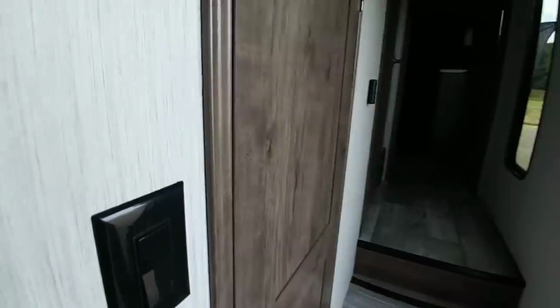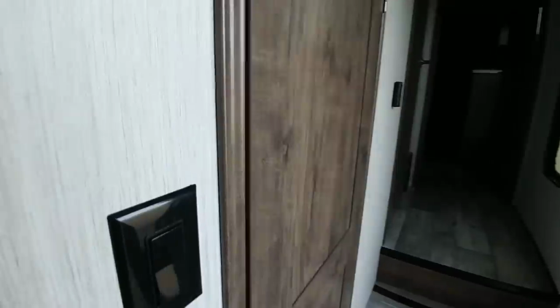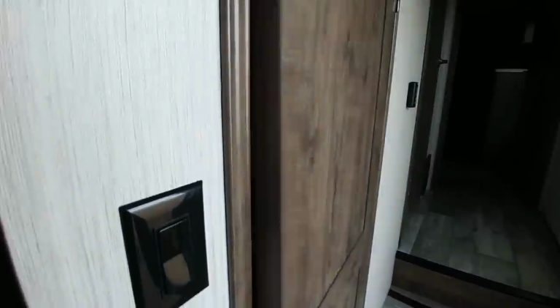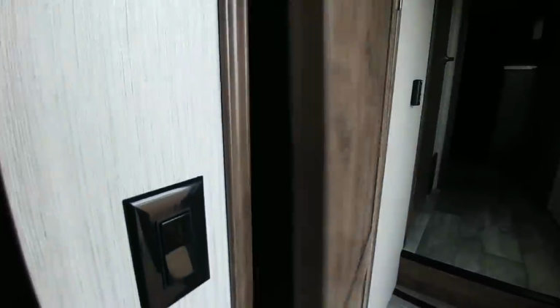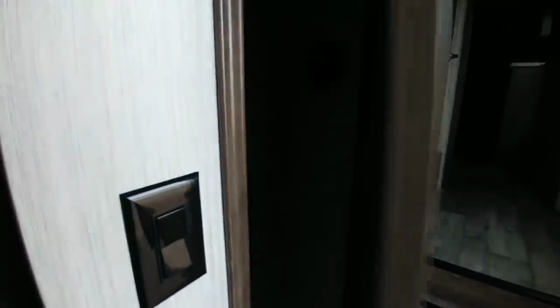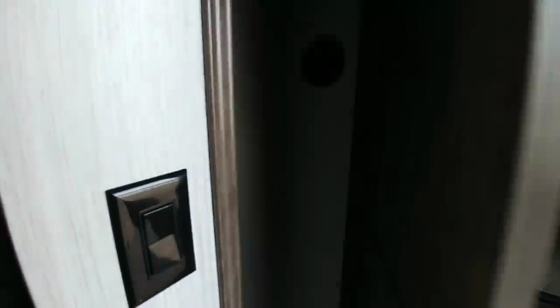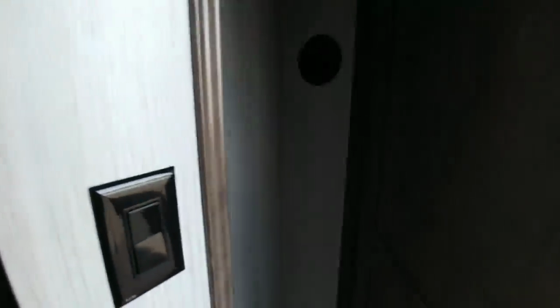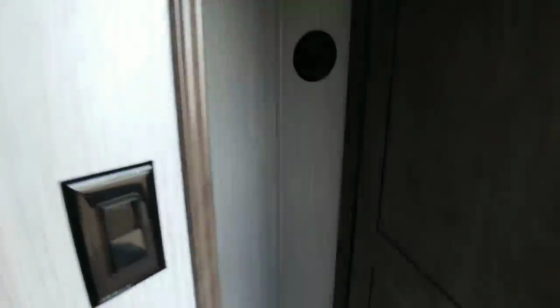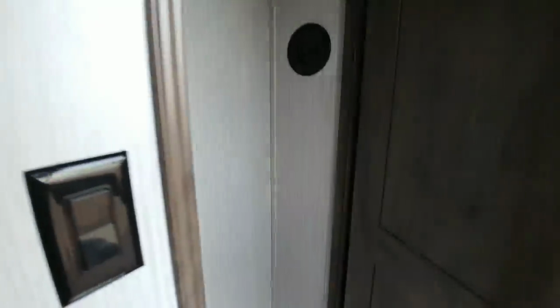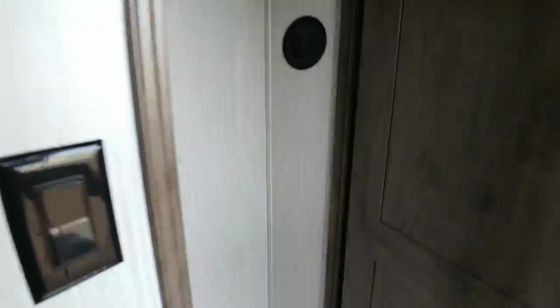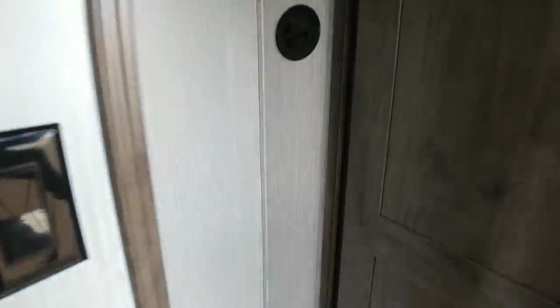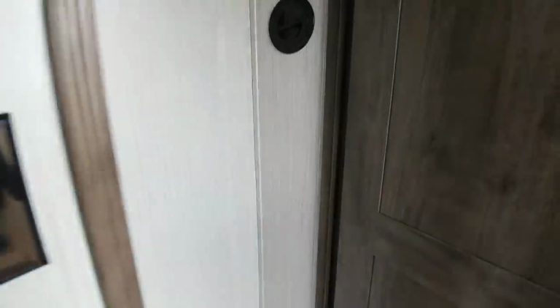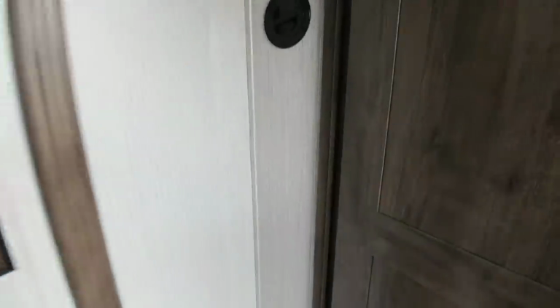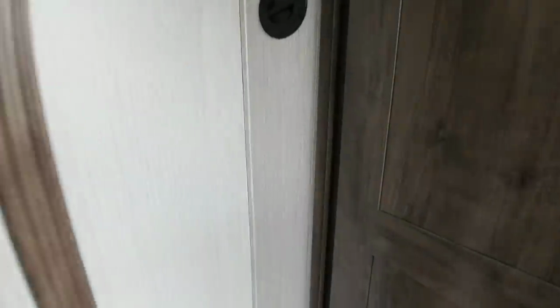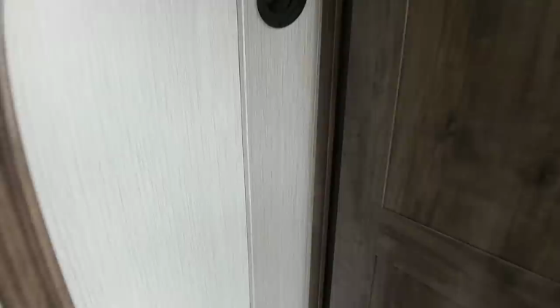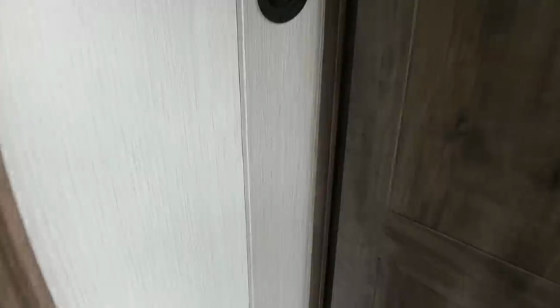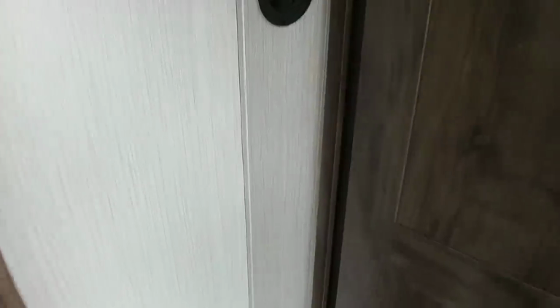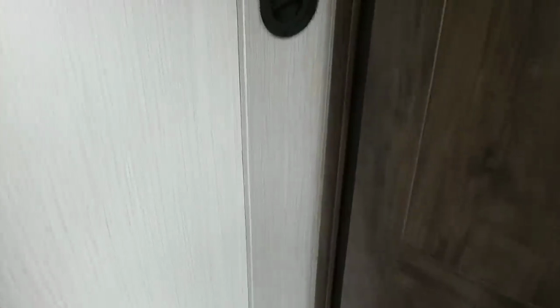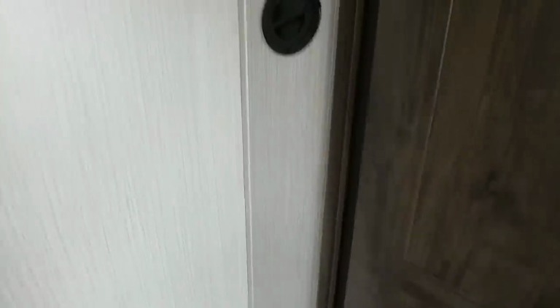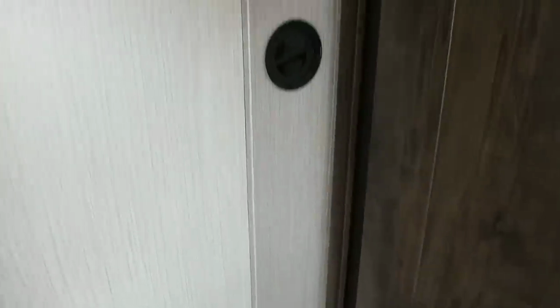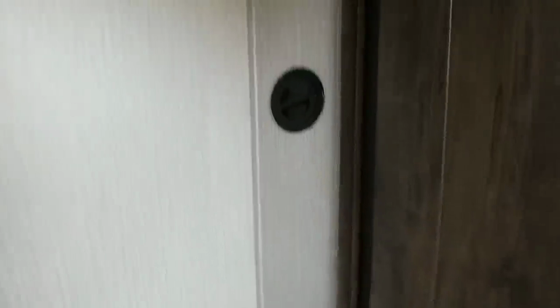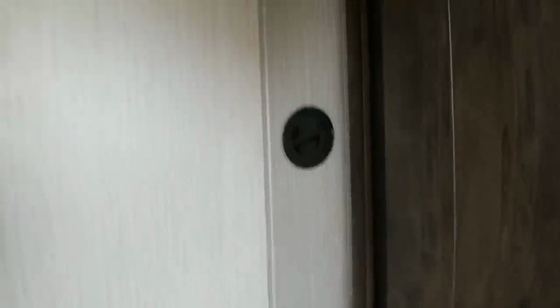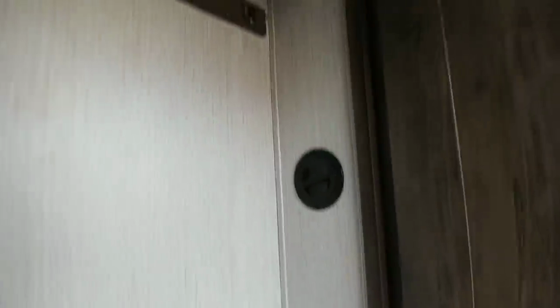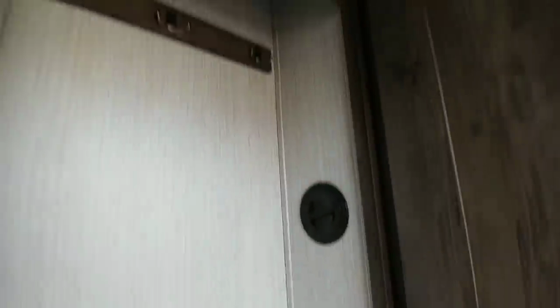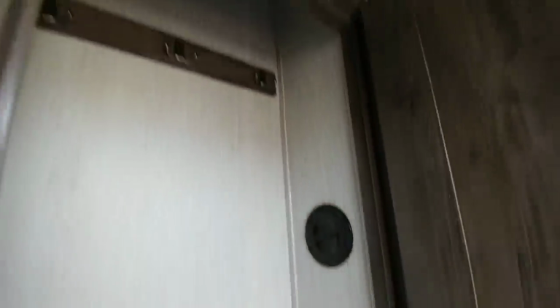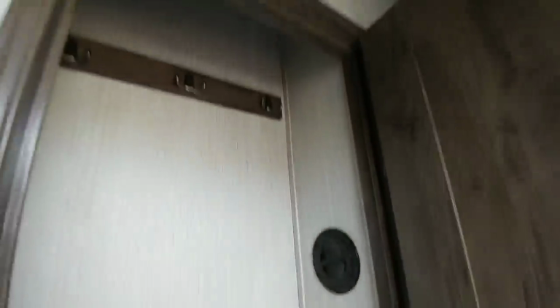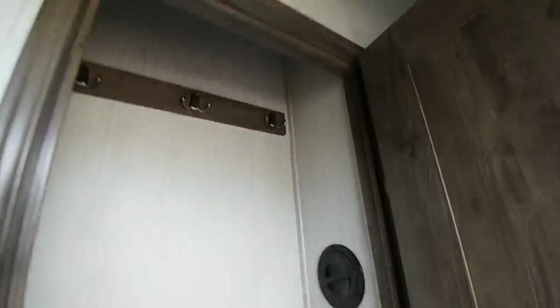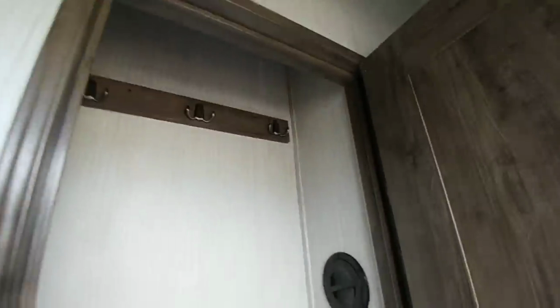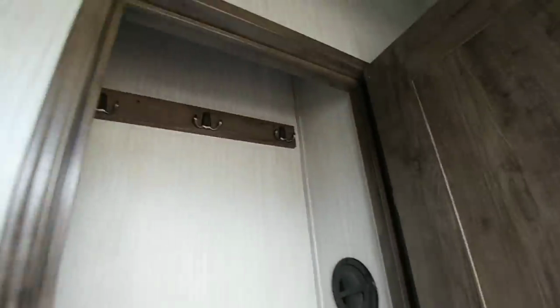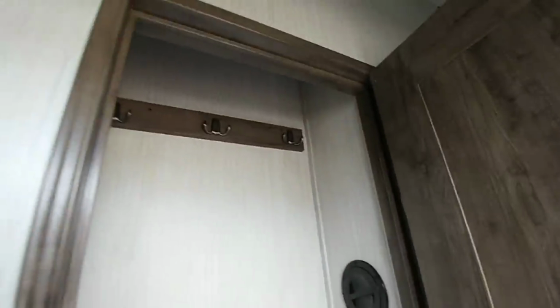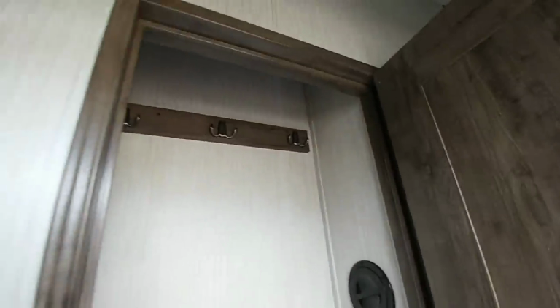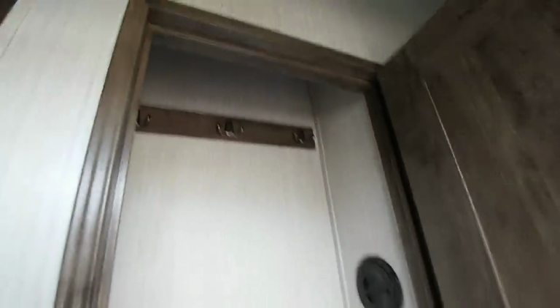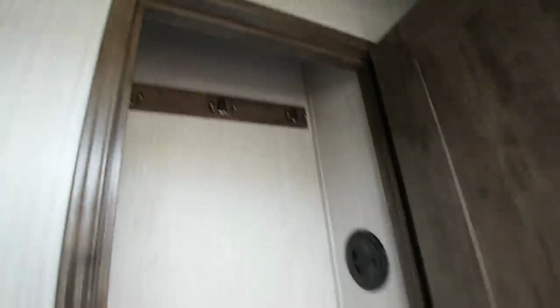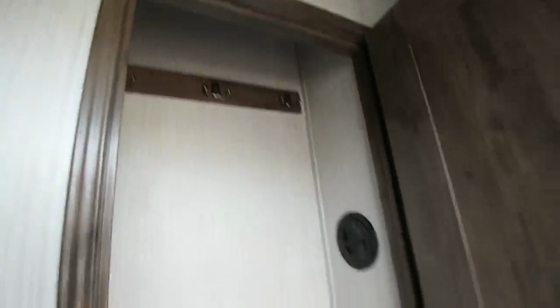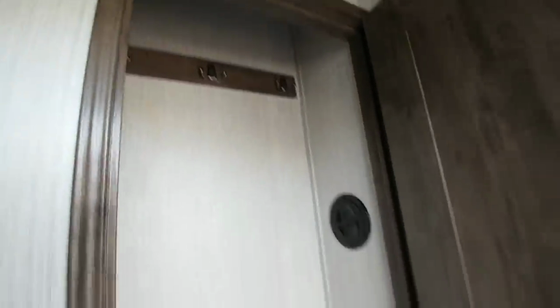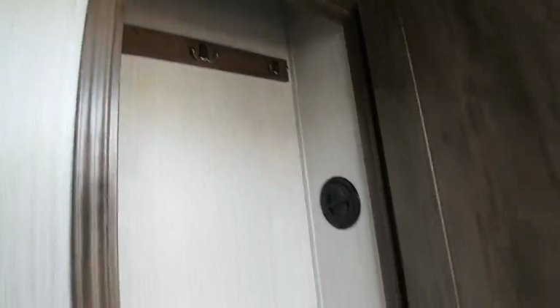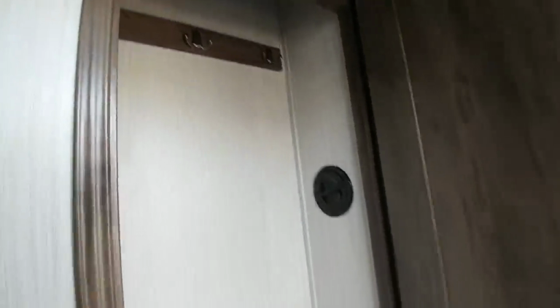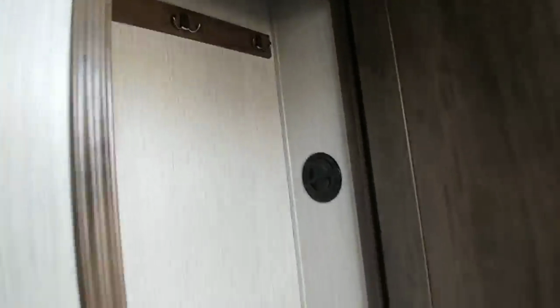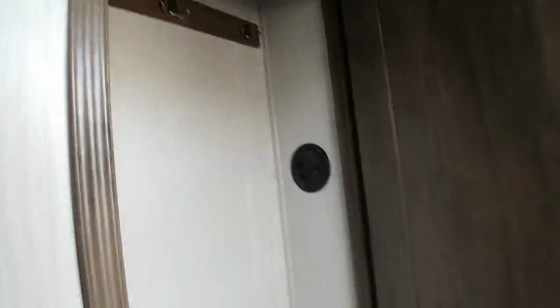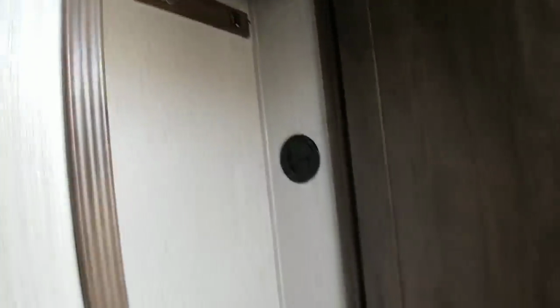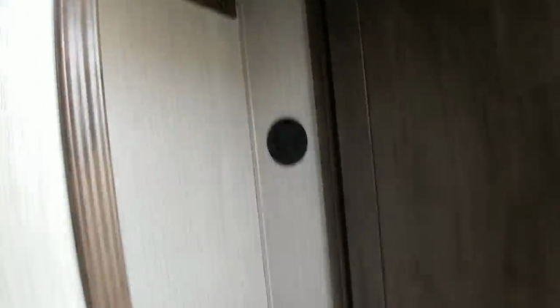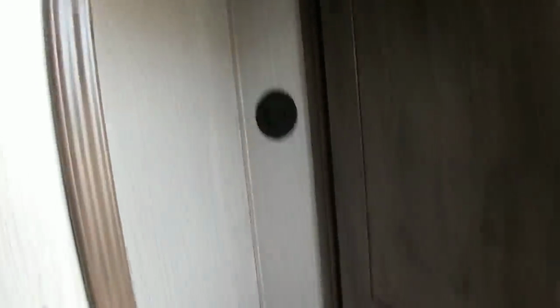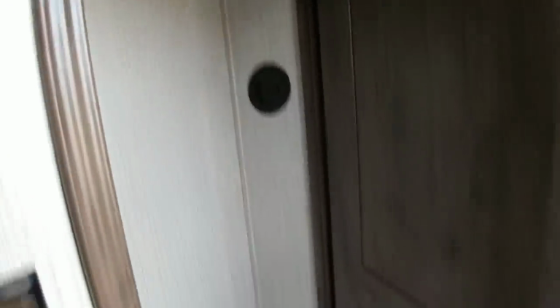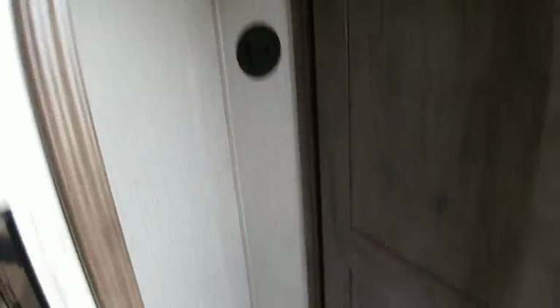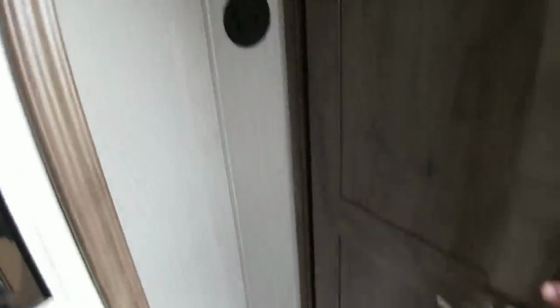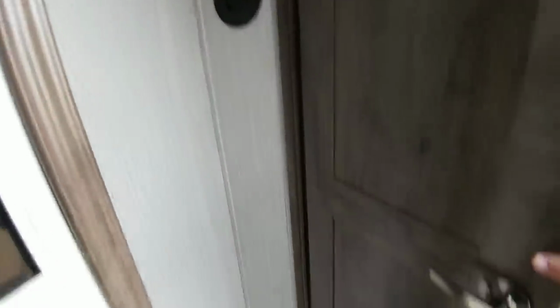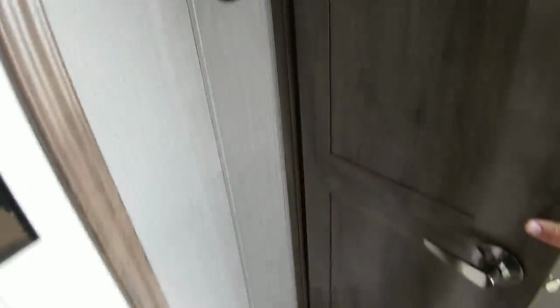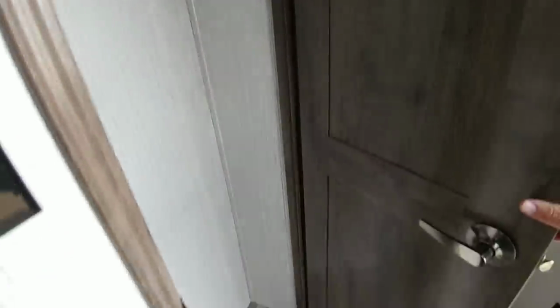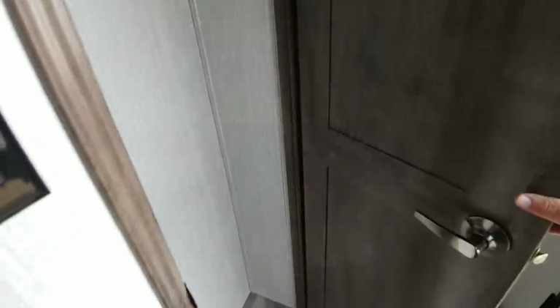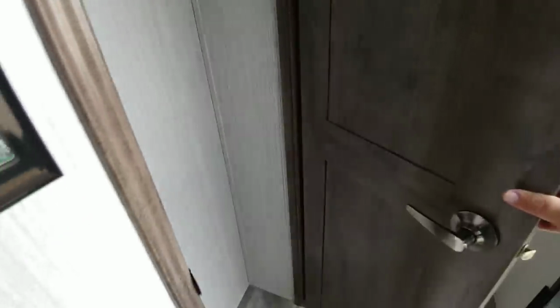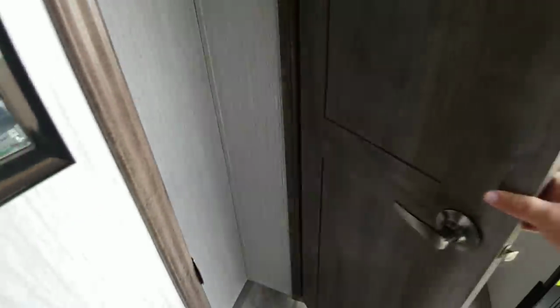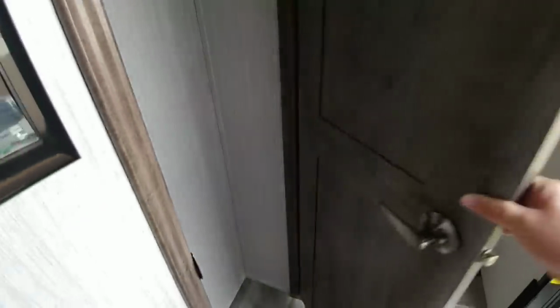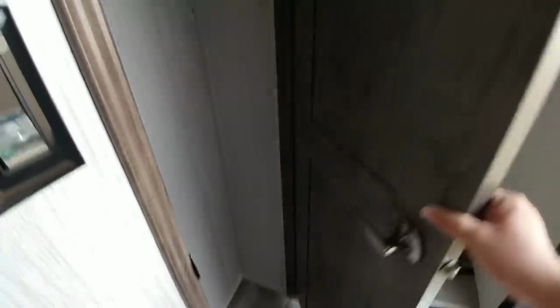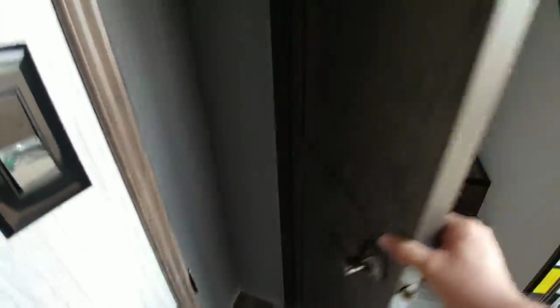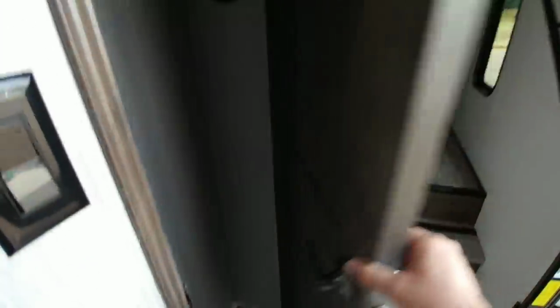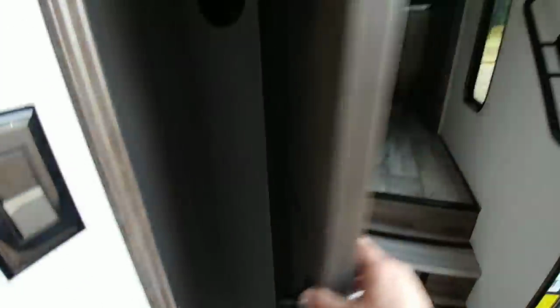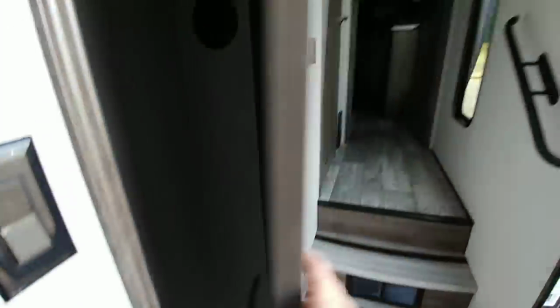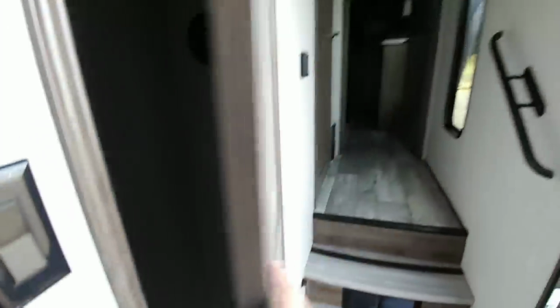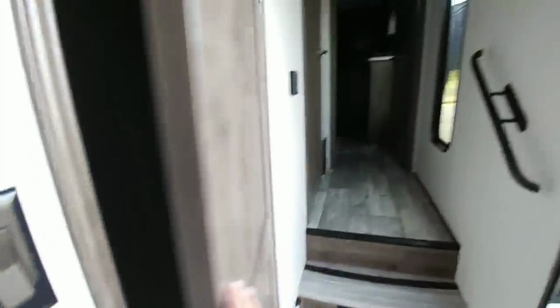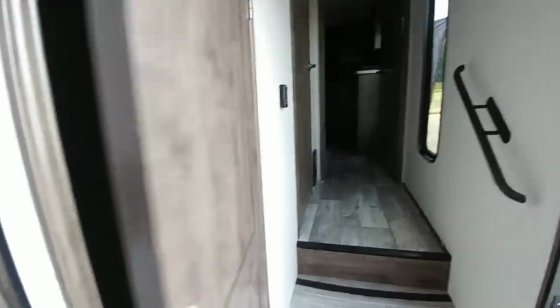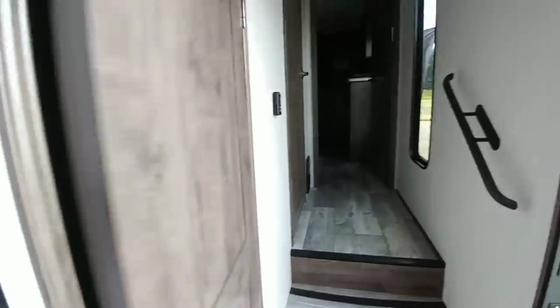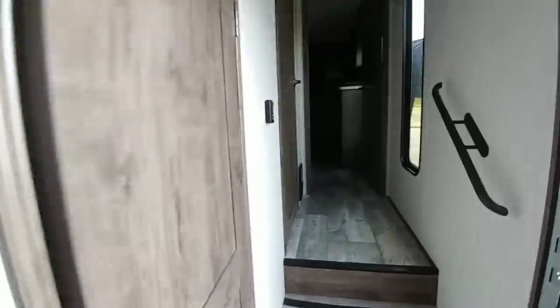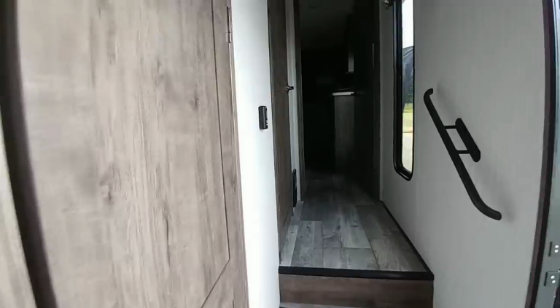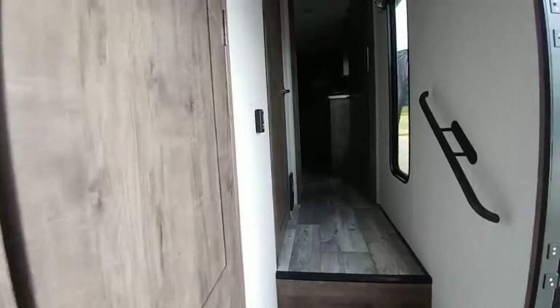Going in here, you have a nice closet with a lot of space for hanging up coats, or even putting a mop, broom, or vacuum cleaner — things like that.